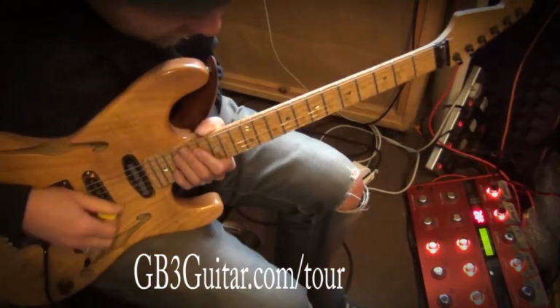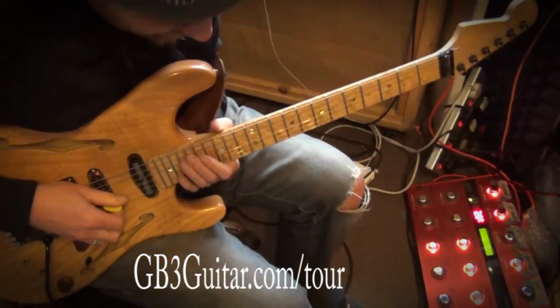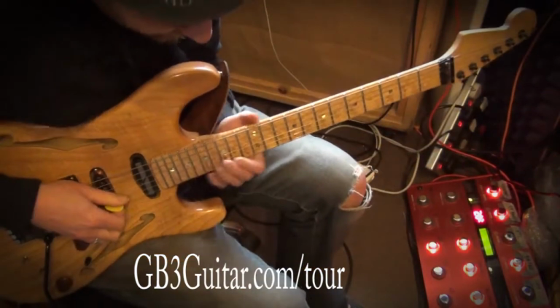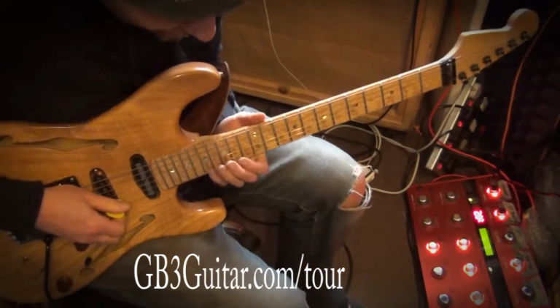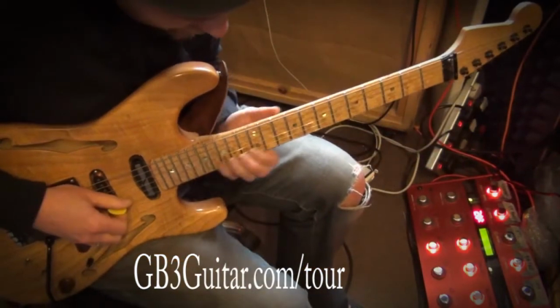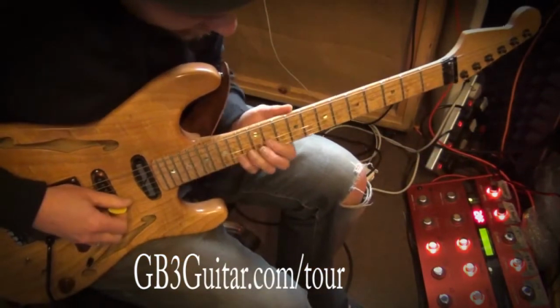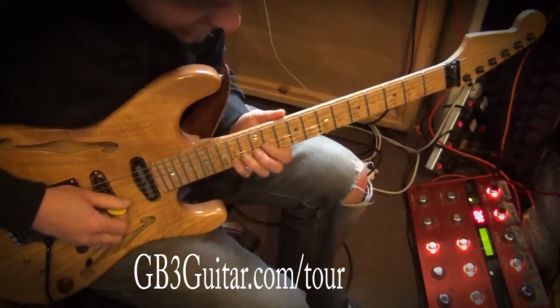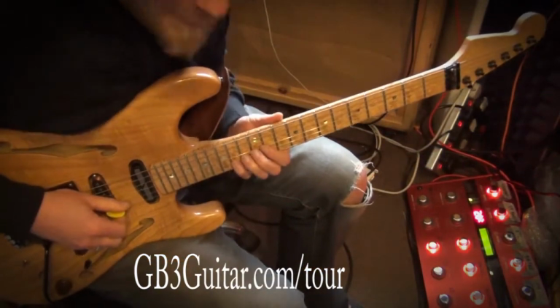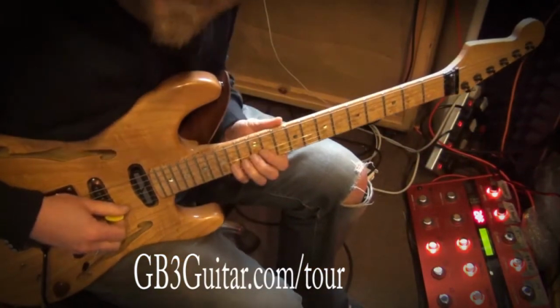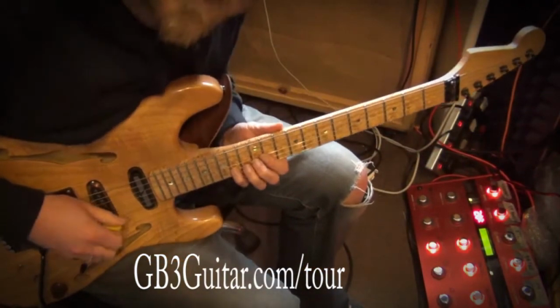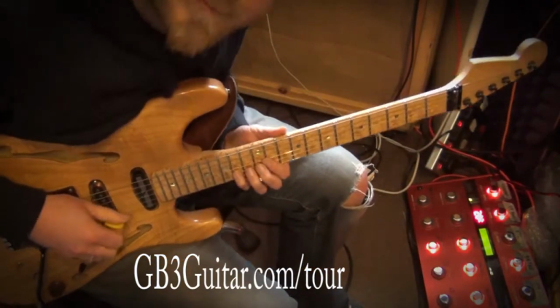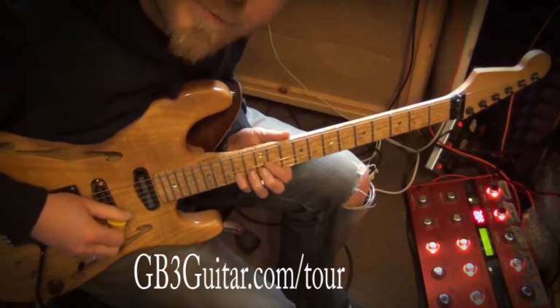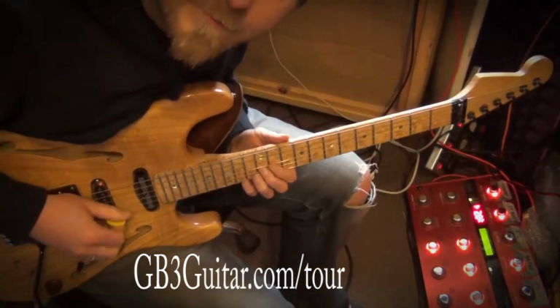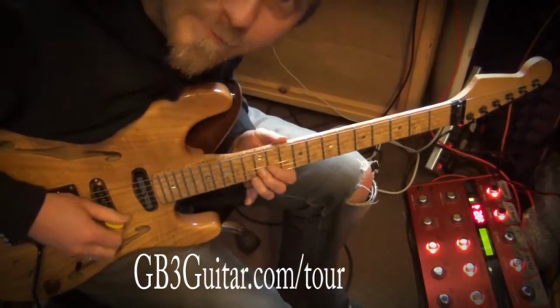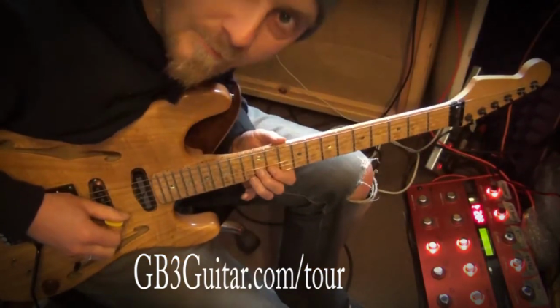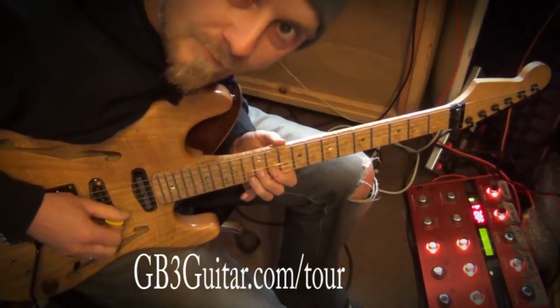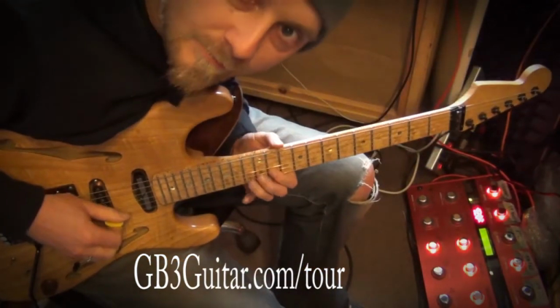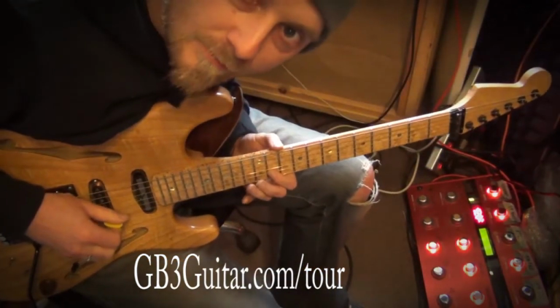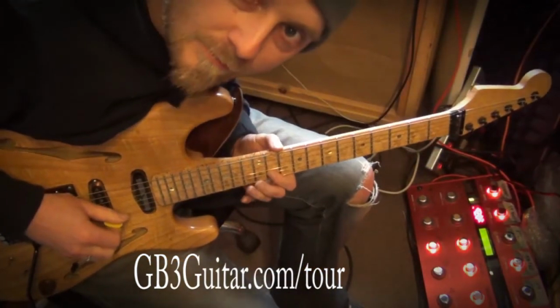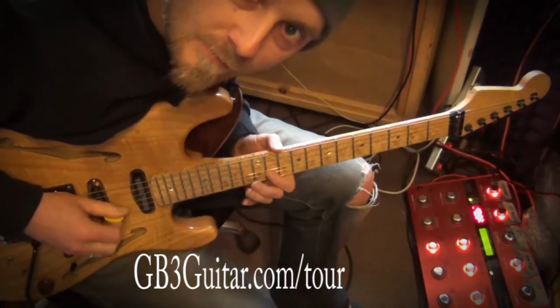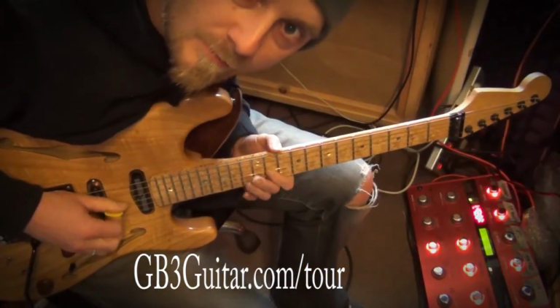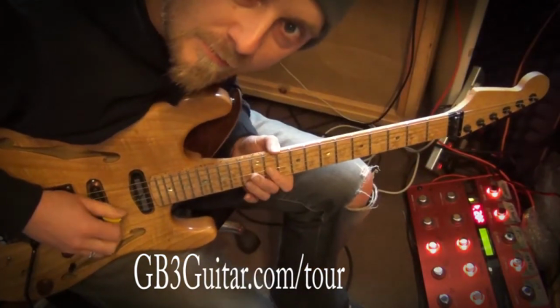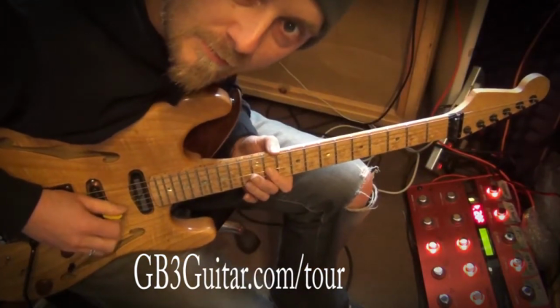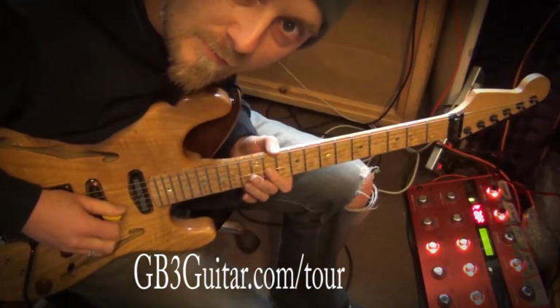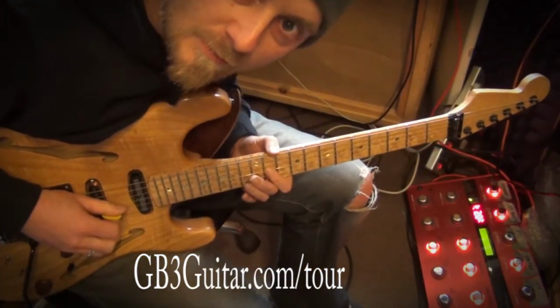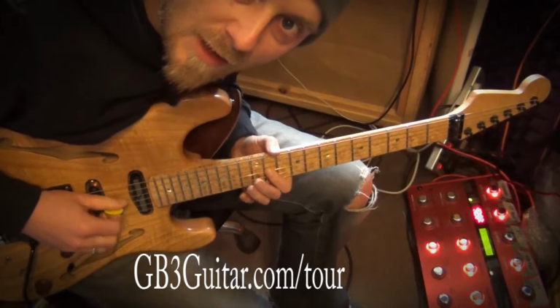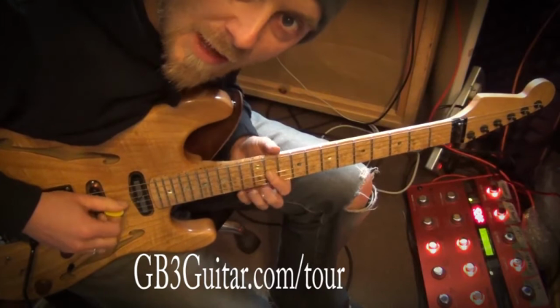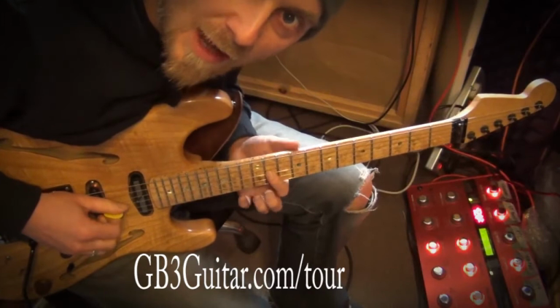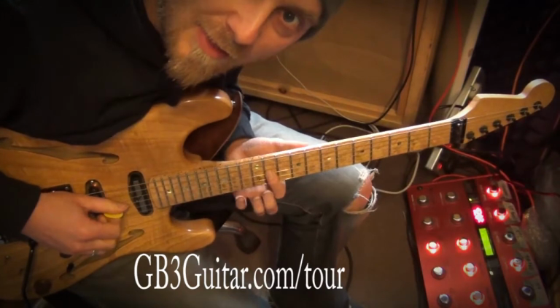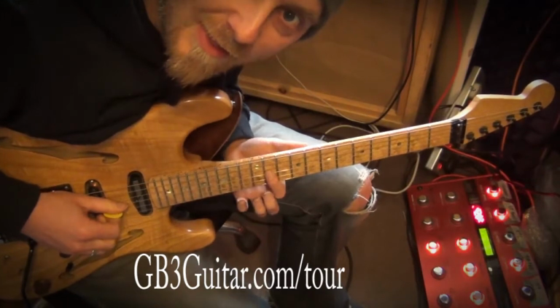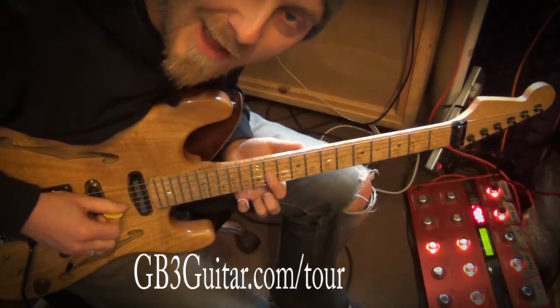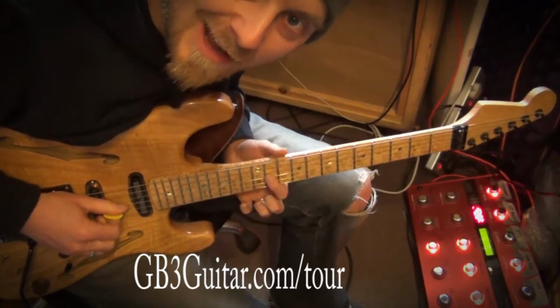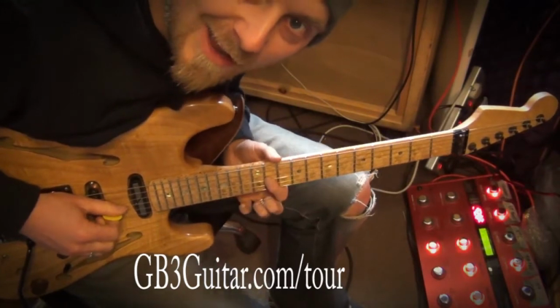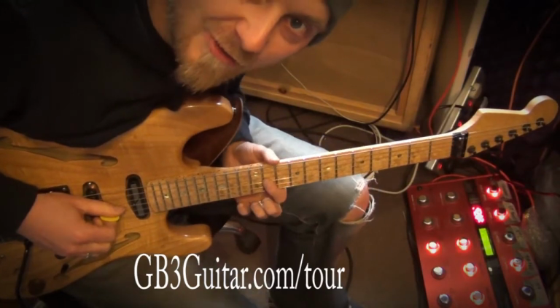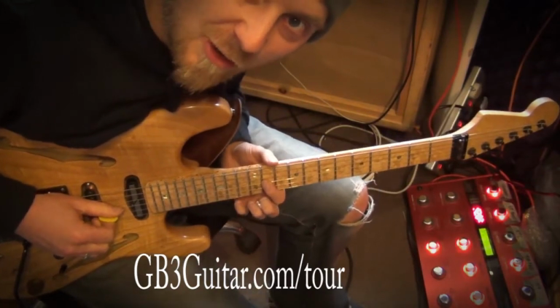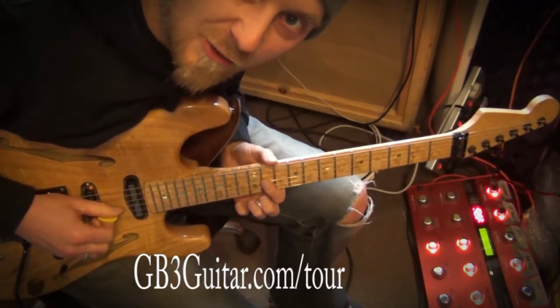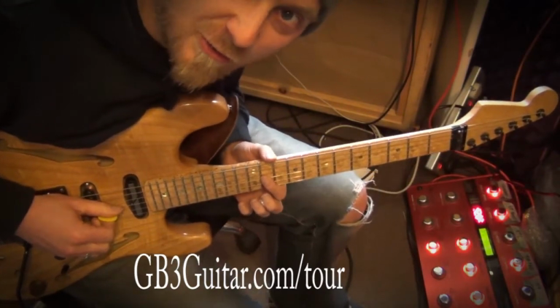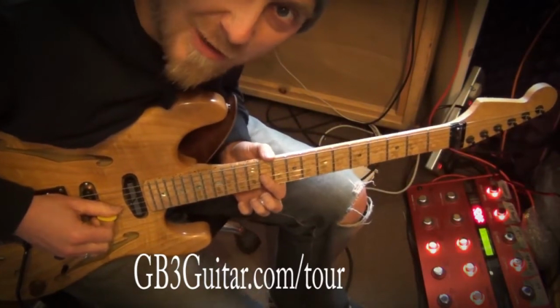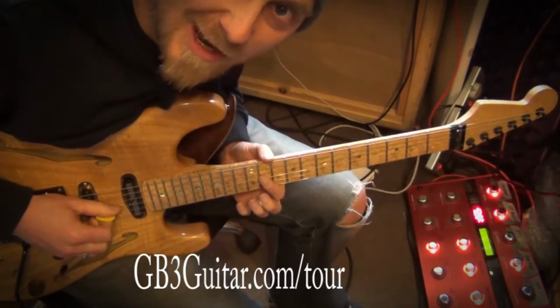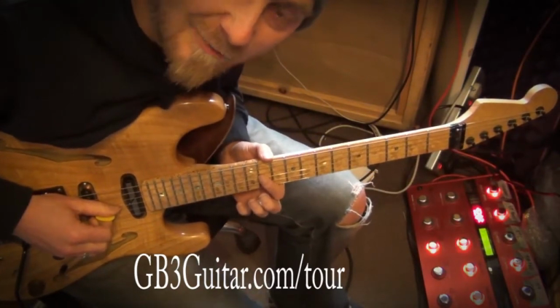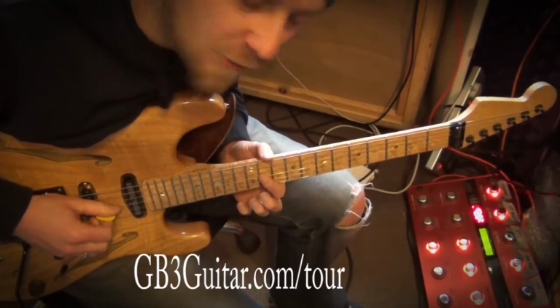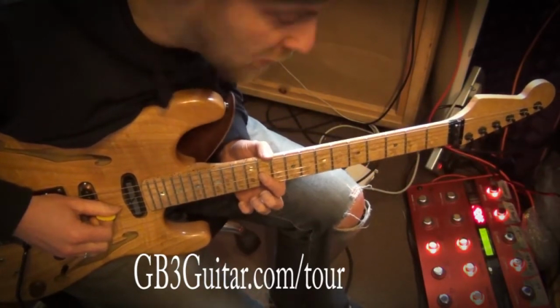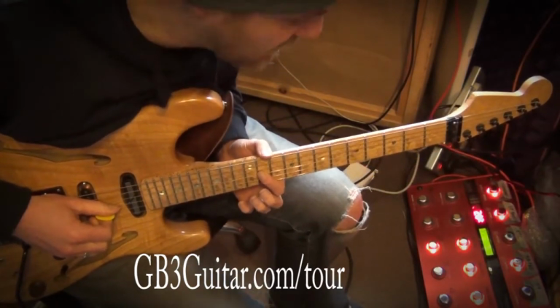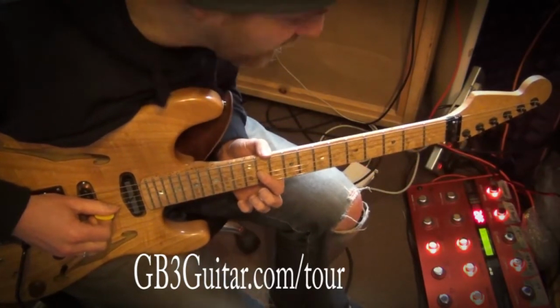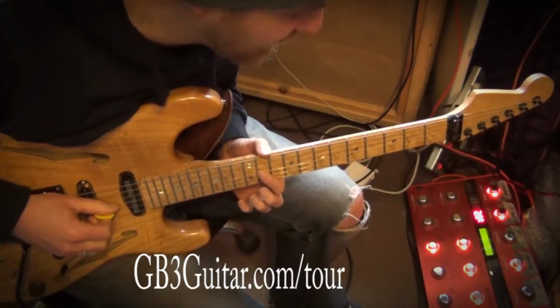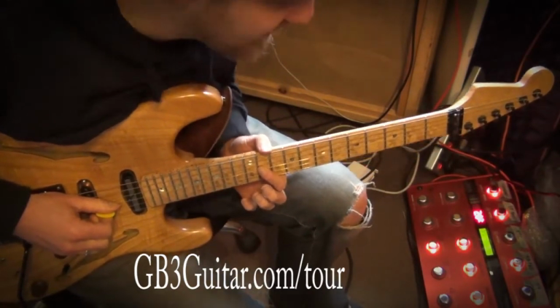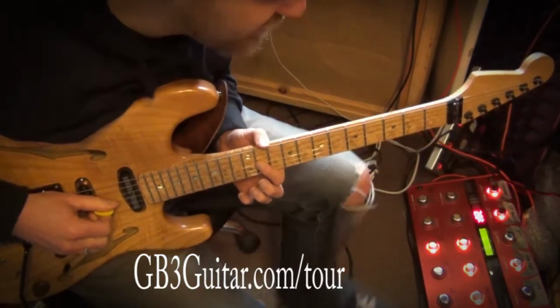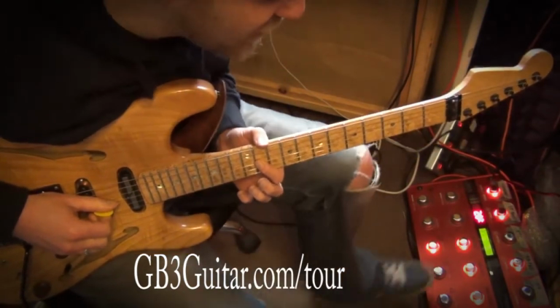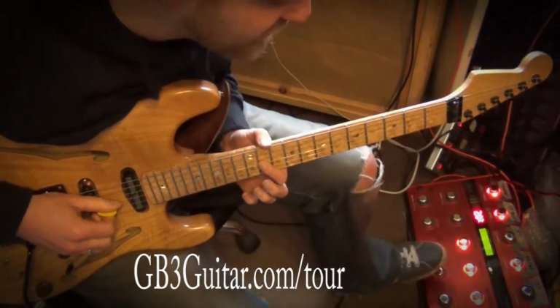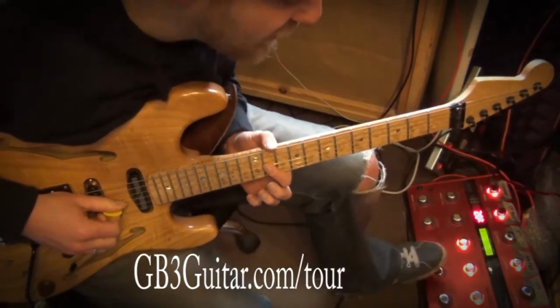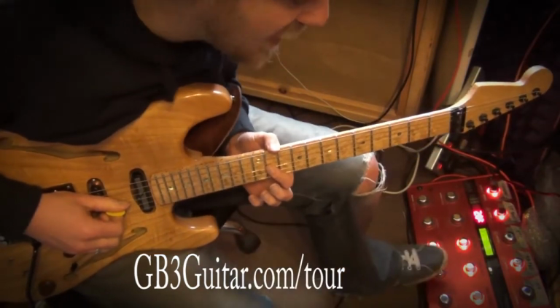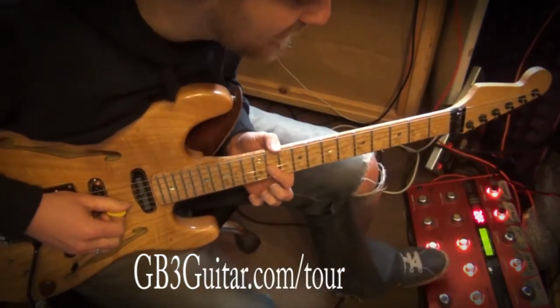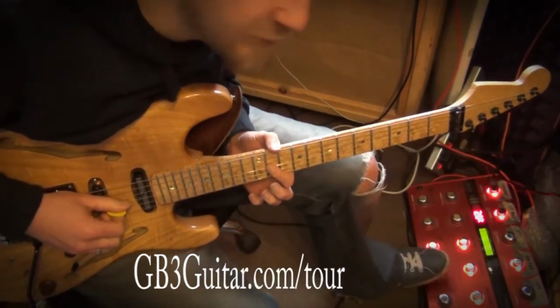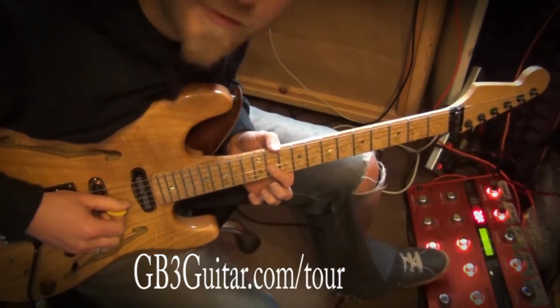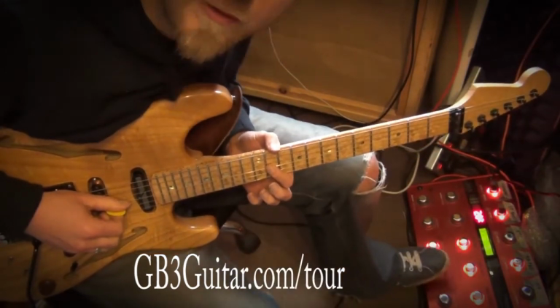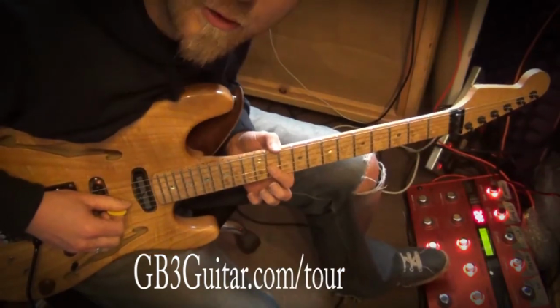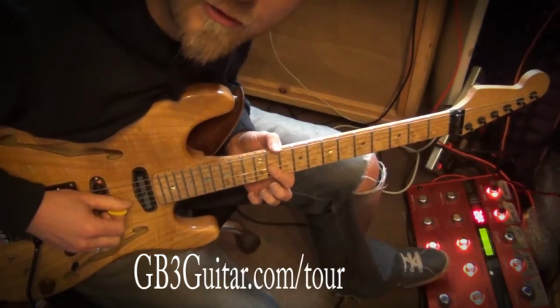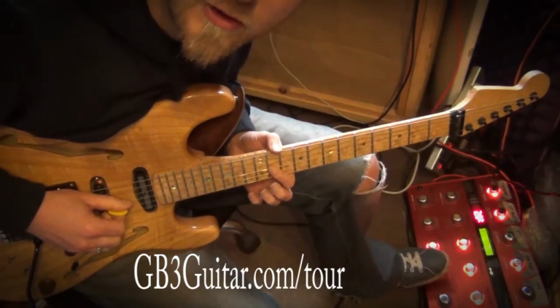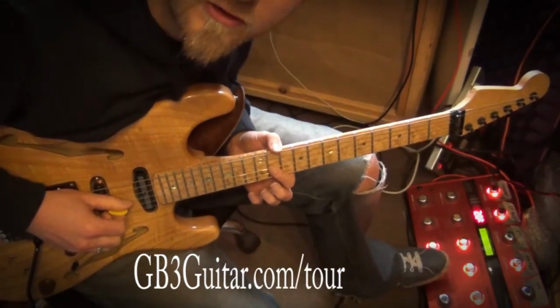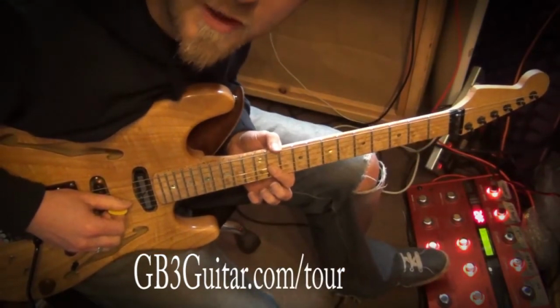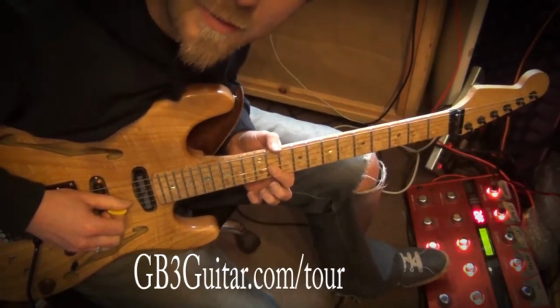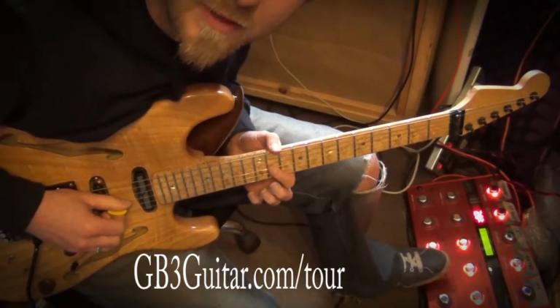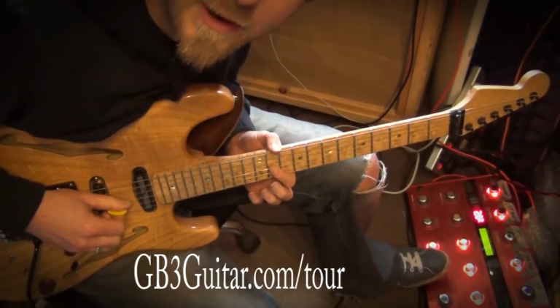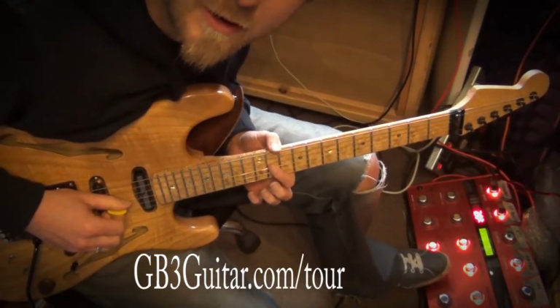So it starts with a... and then that last note is kind of the wrong note, so I need to change the harmony to a fourth, so I just step on the pedal.